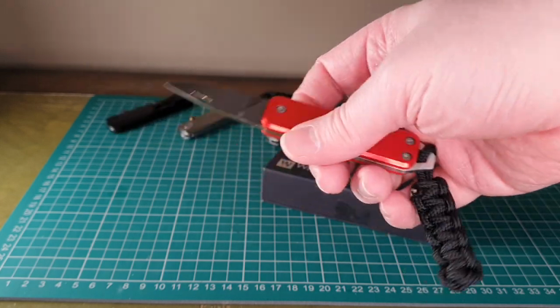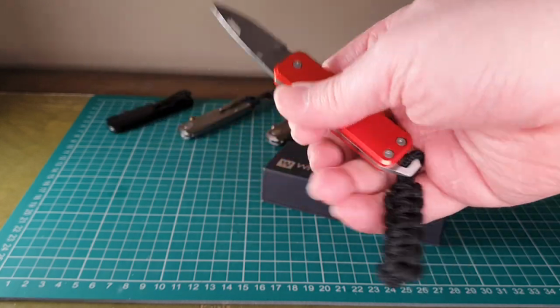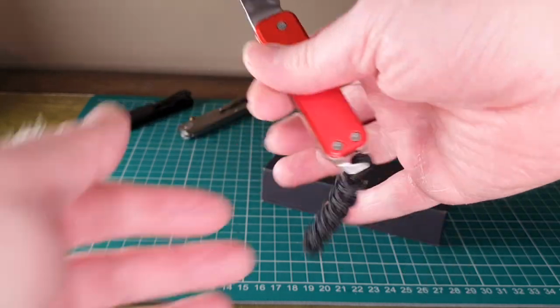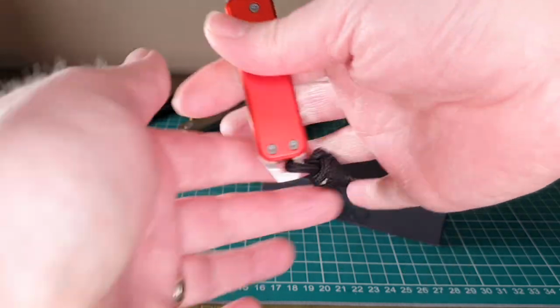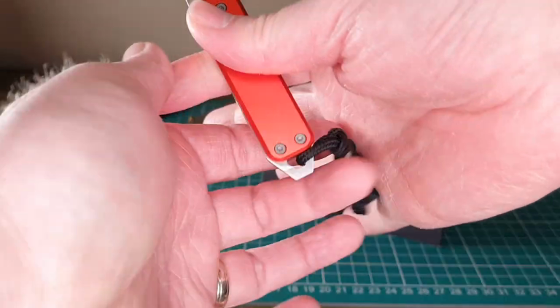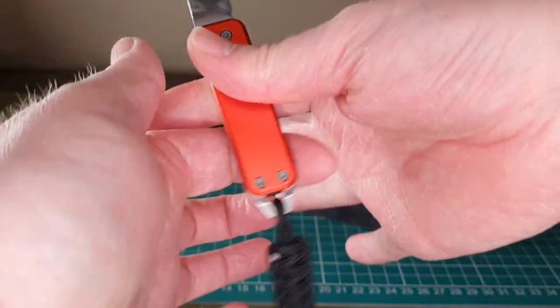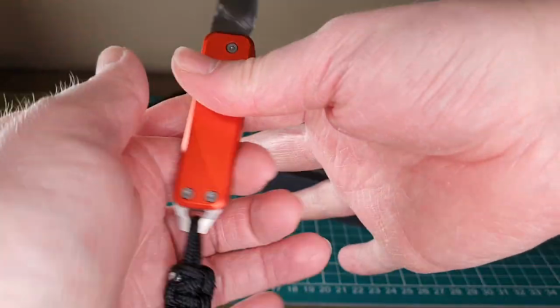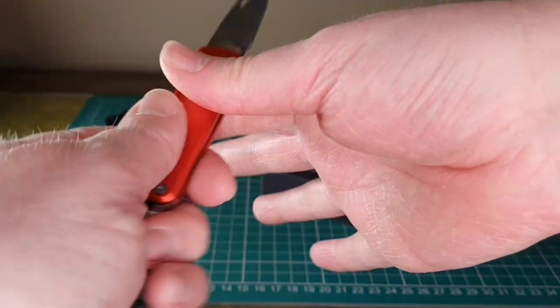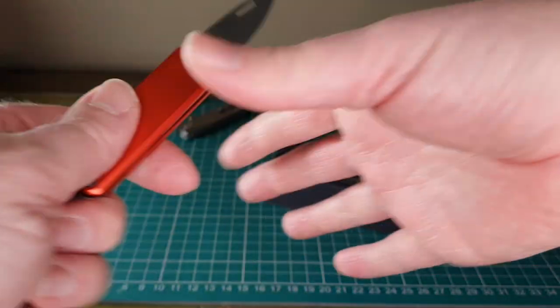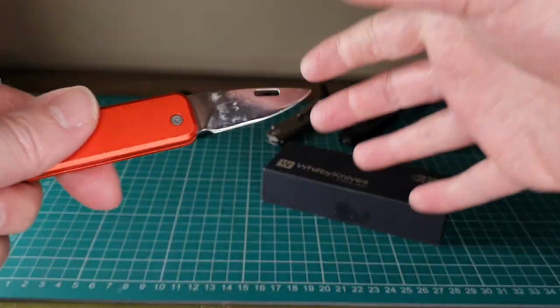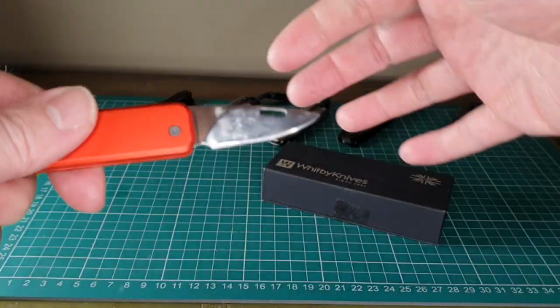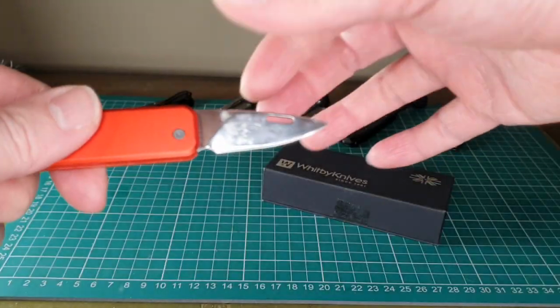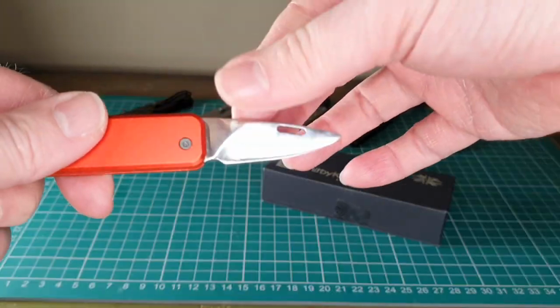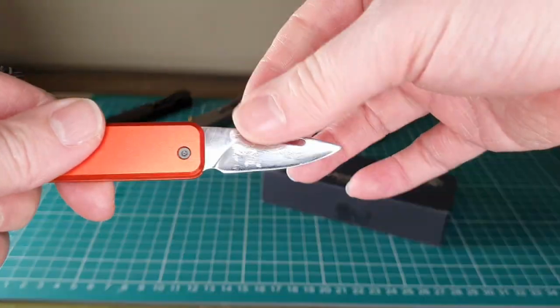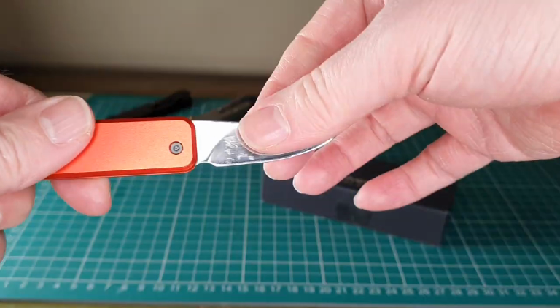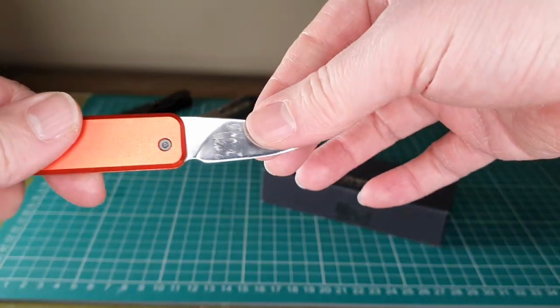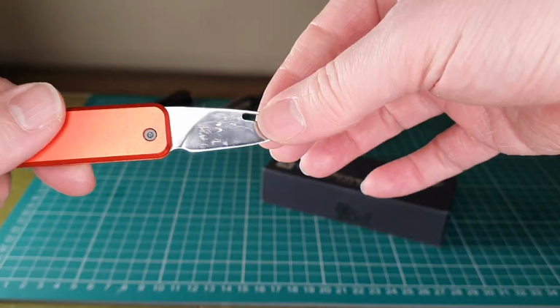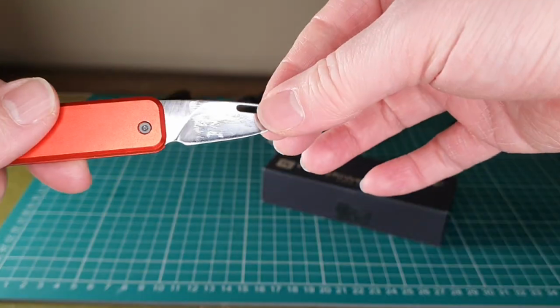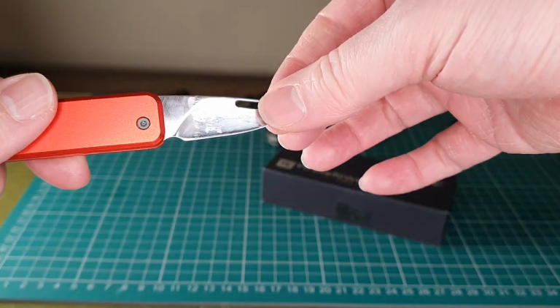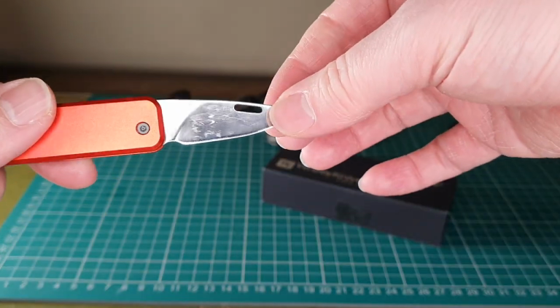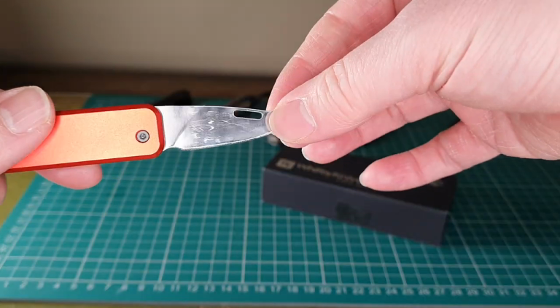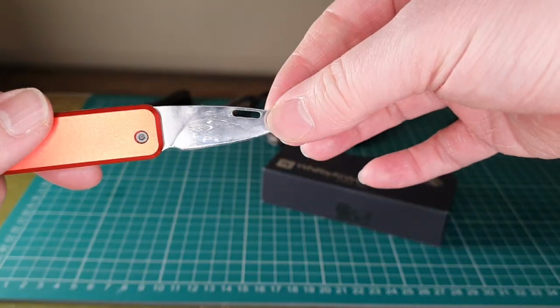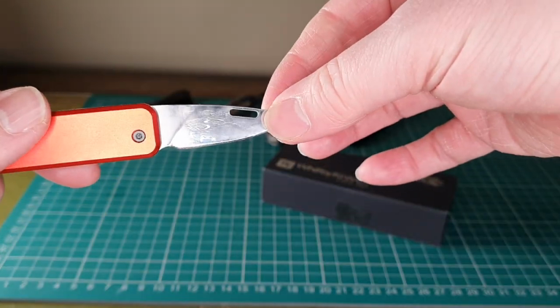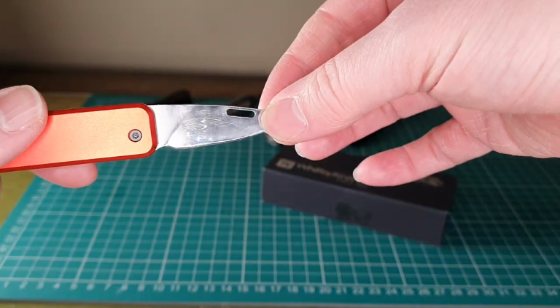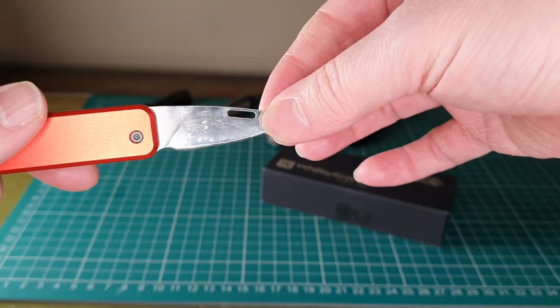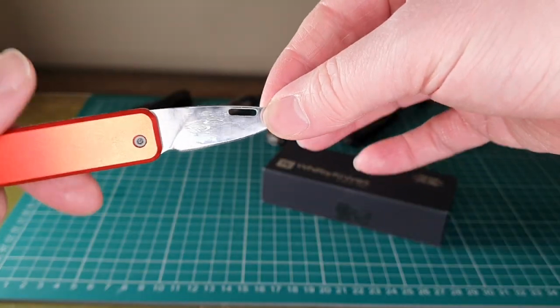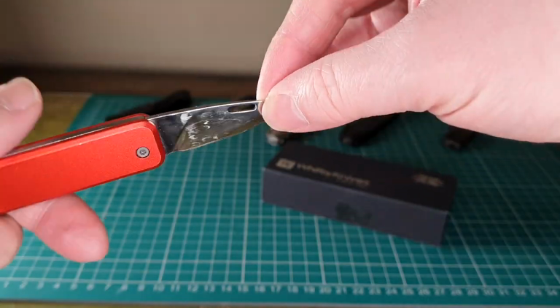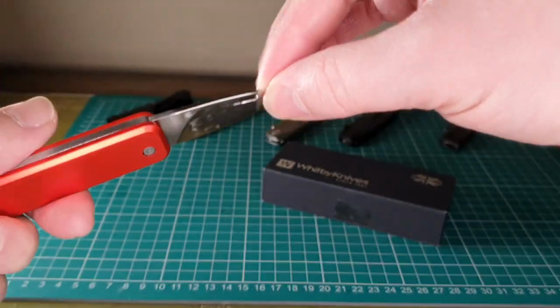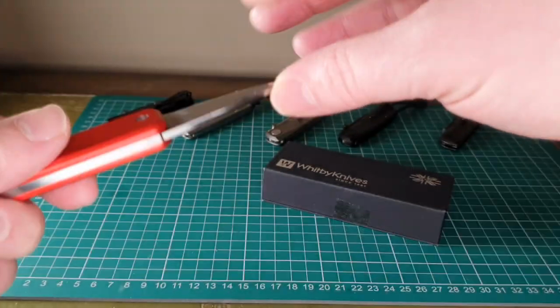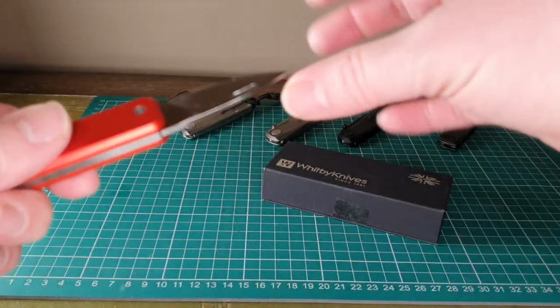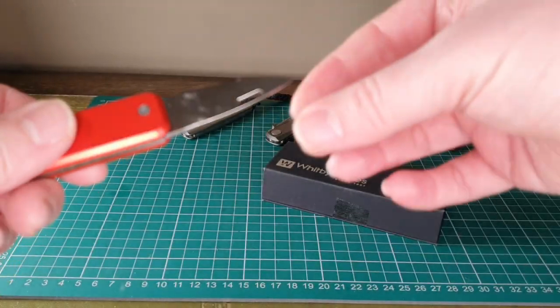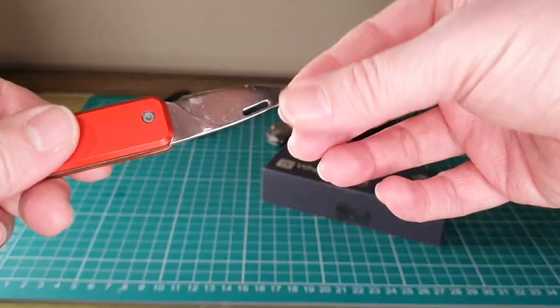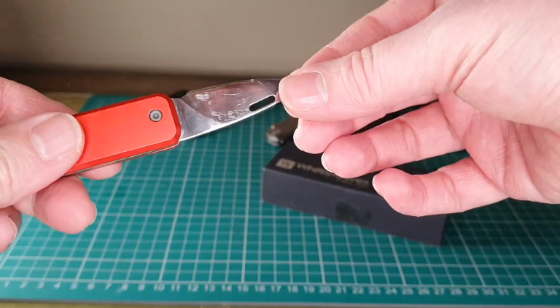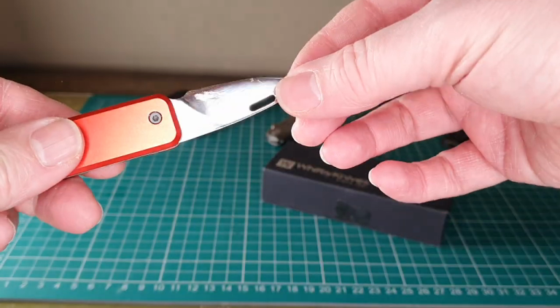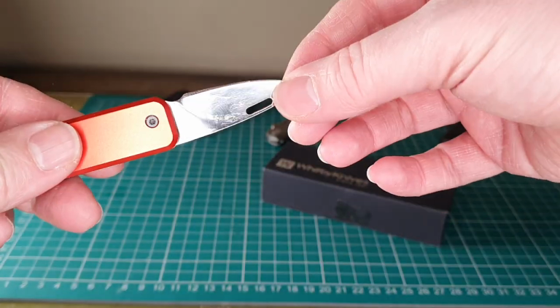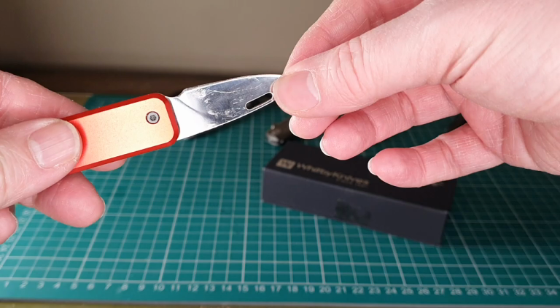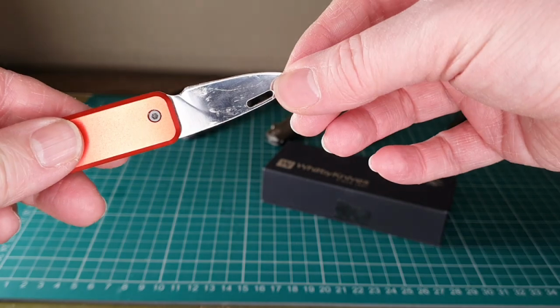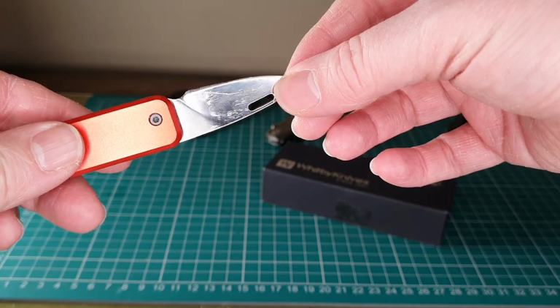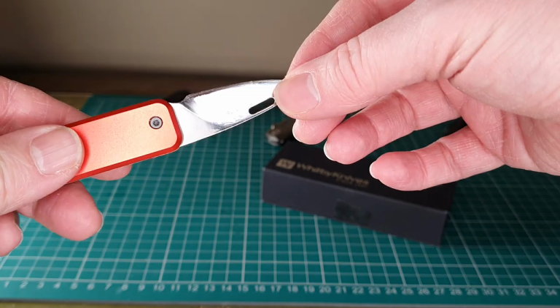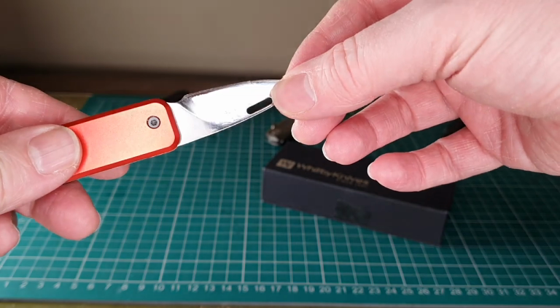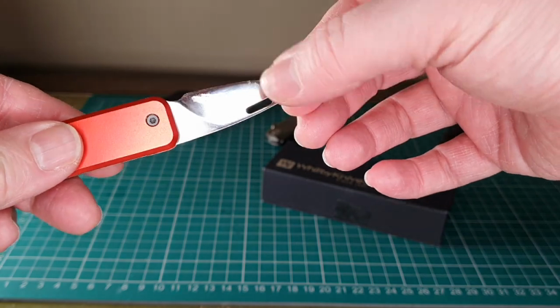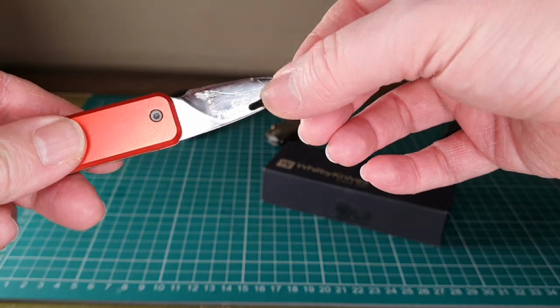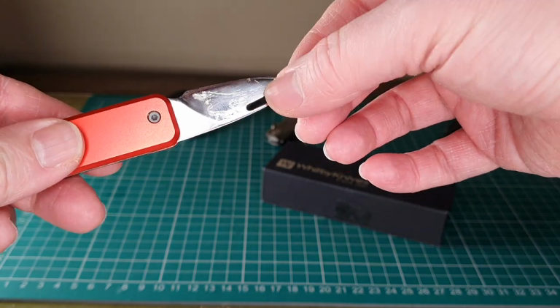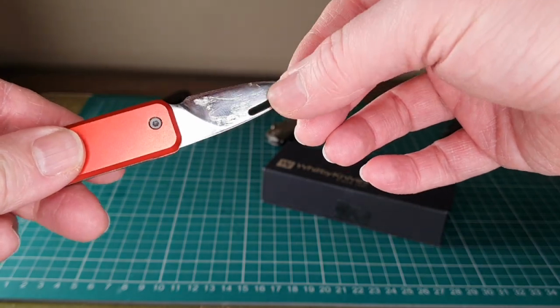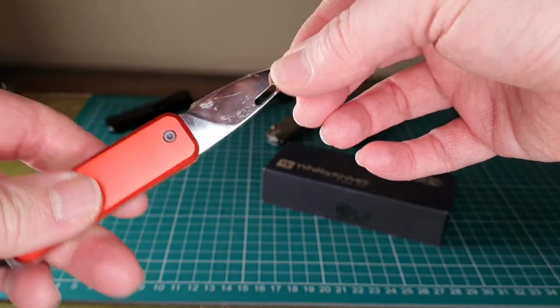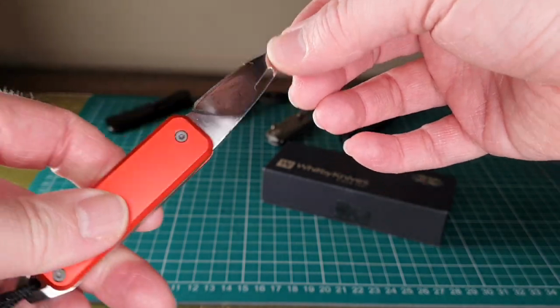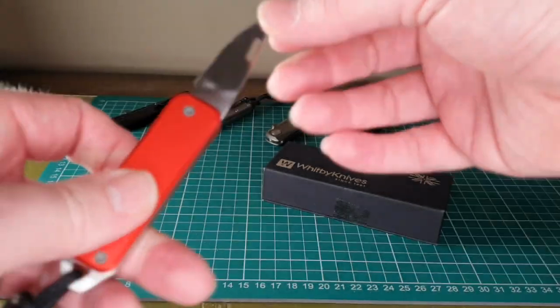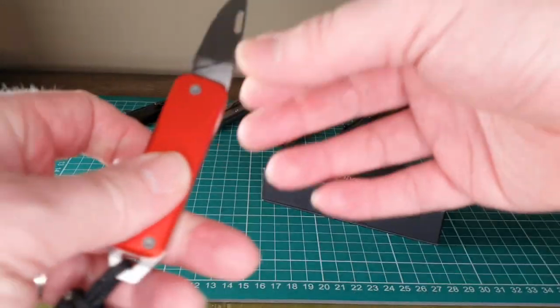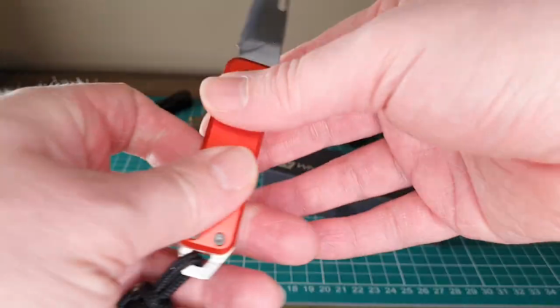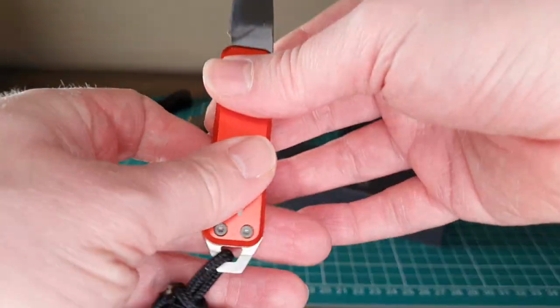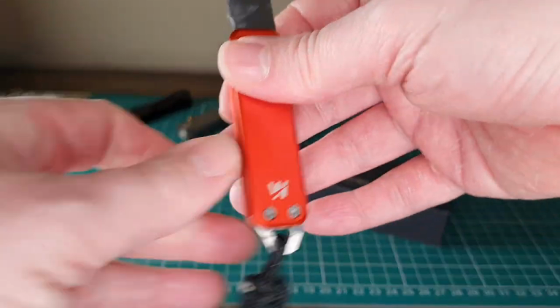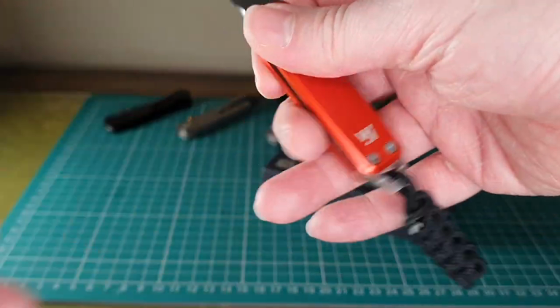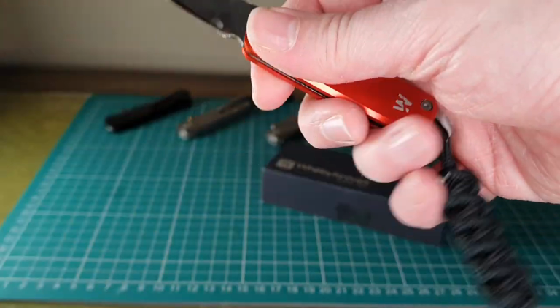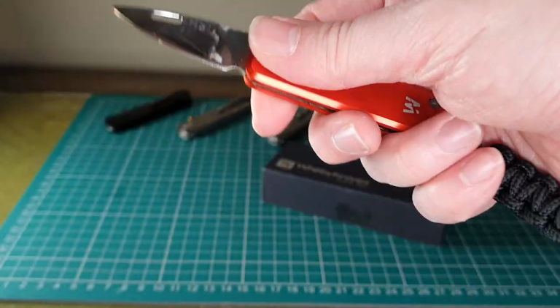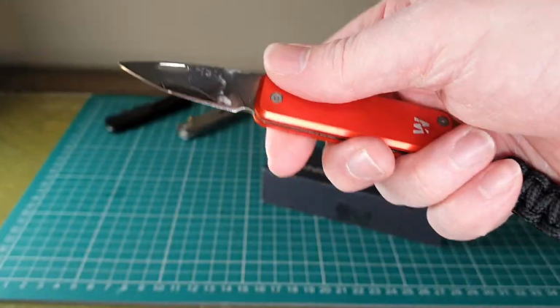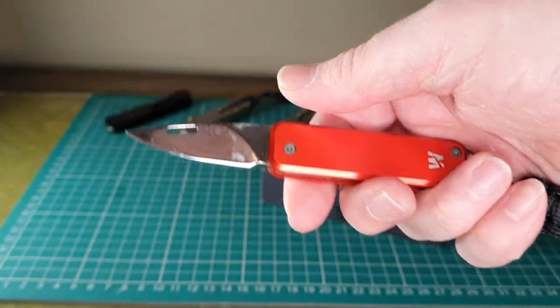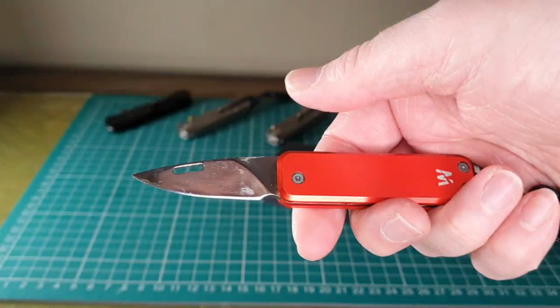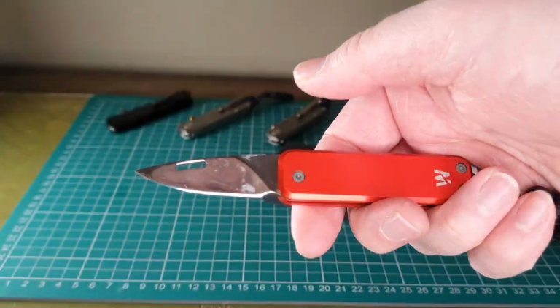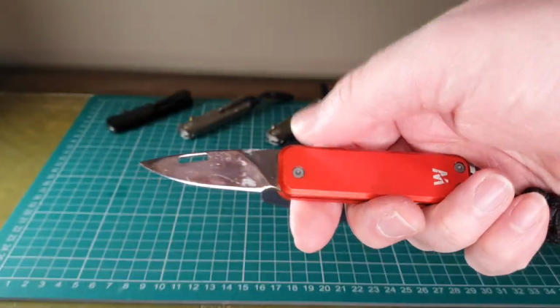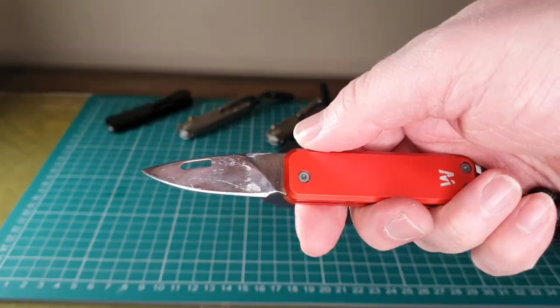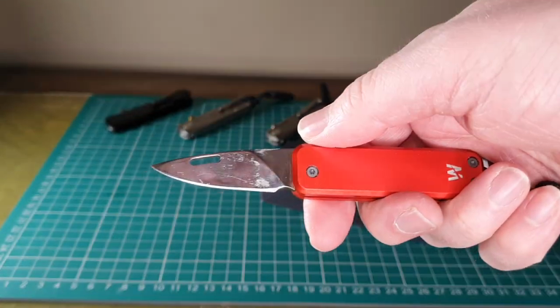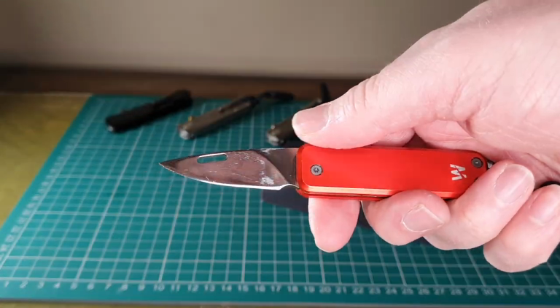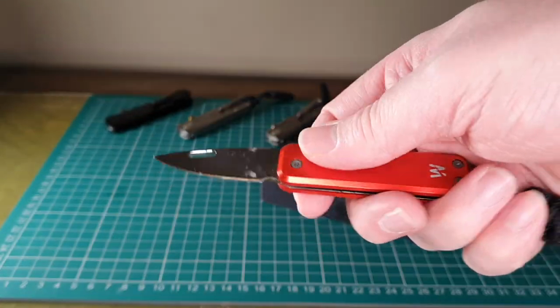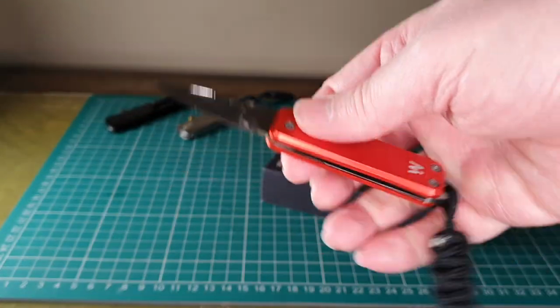Bear in mind I have damaged the blade on this one by trying to polish it, and I'll explain why in a minute.